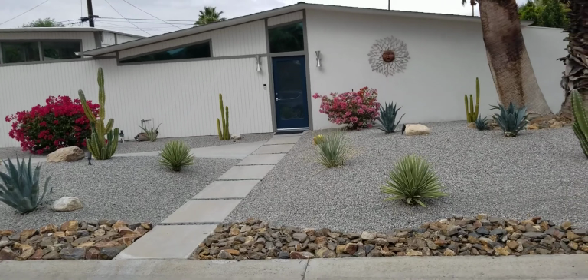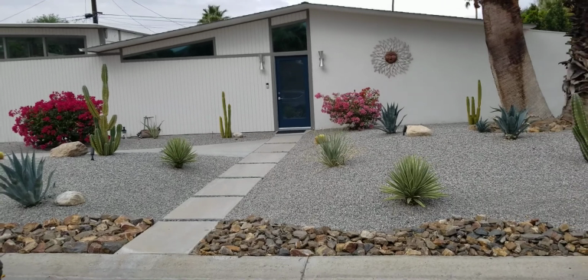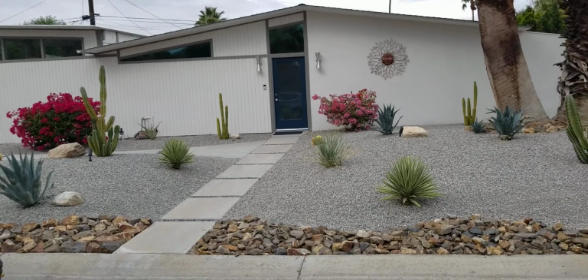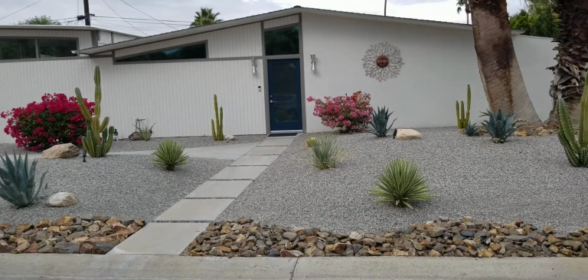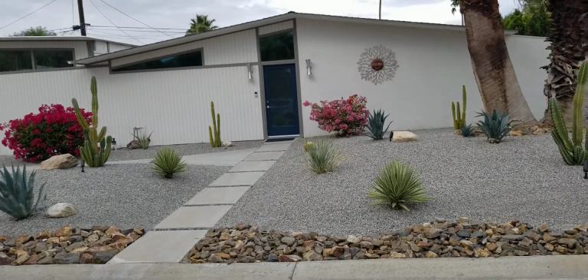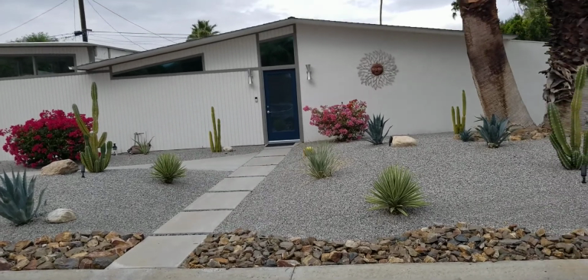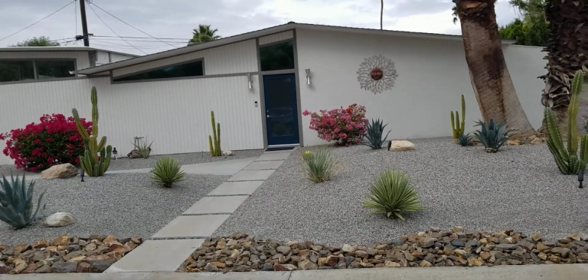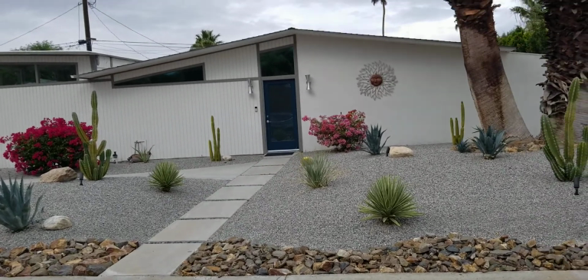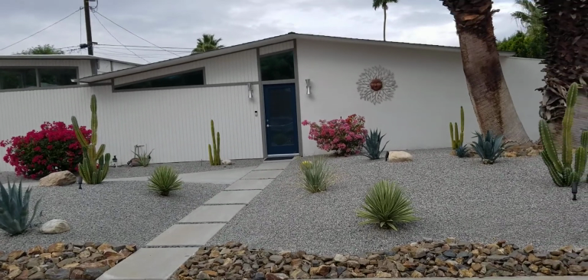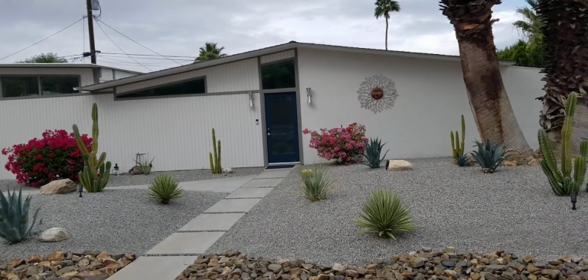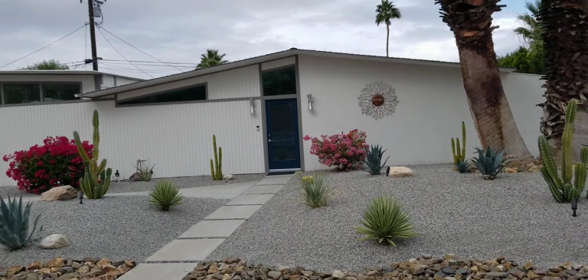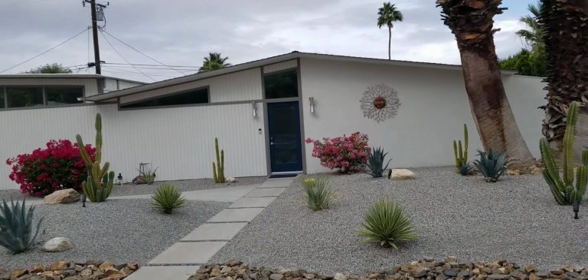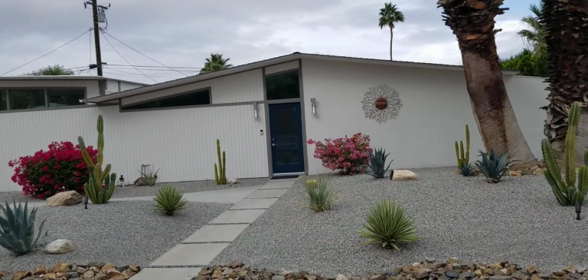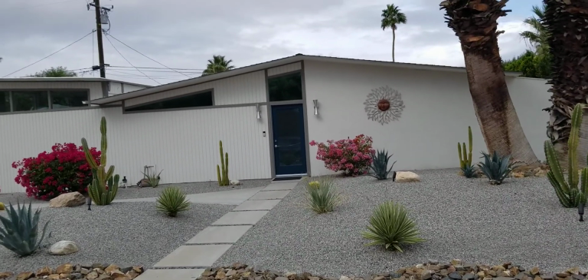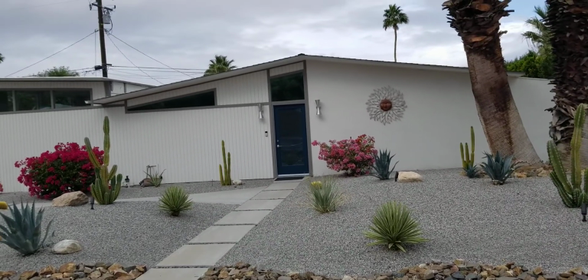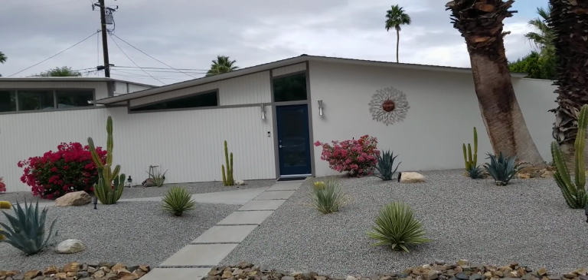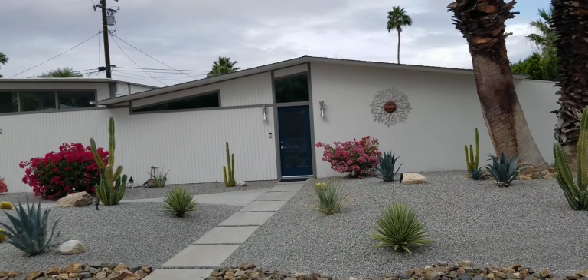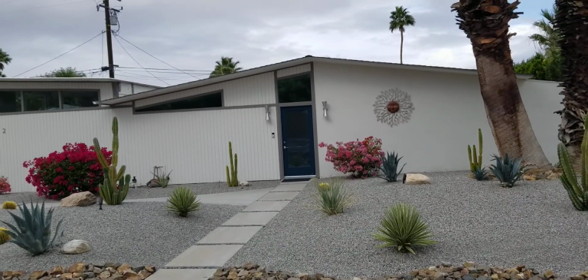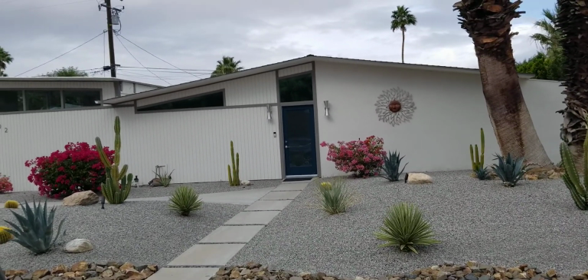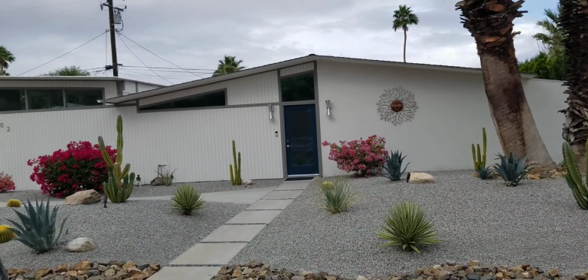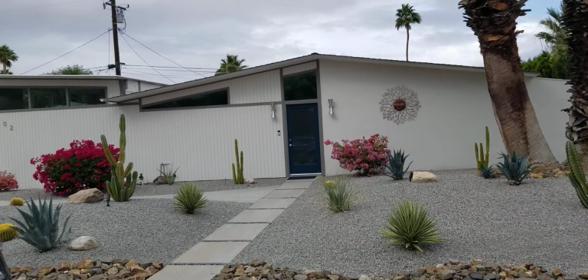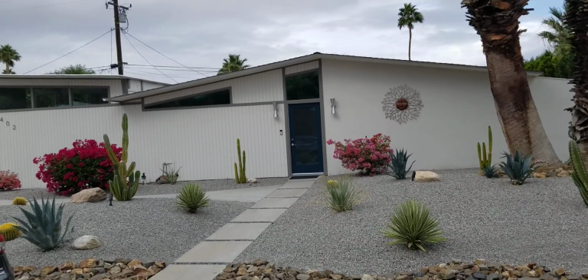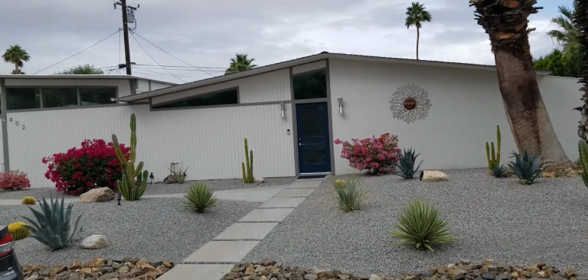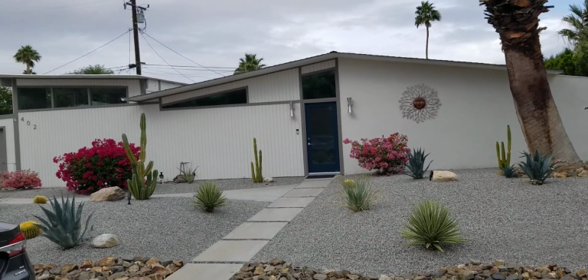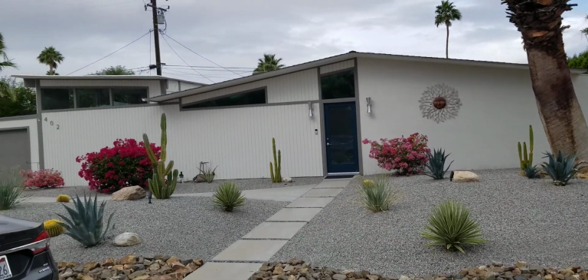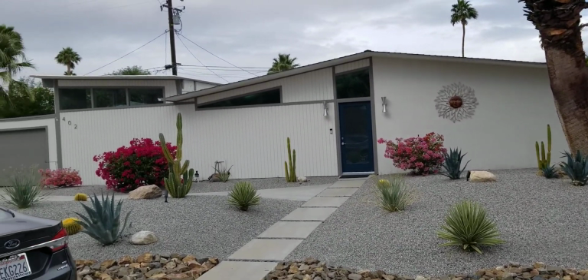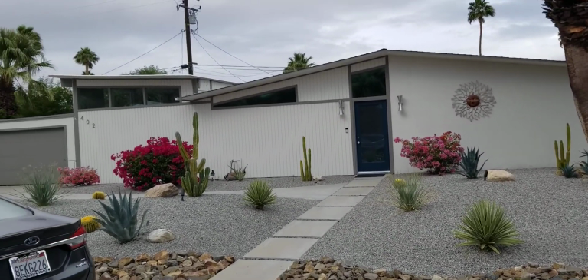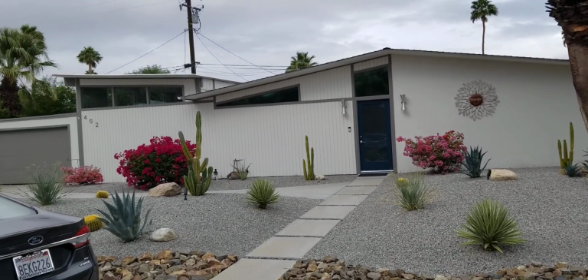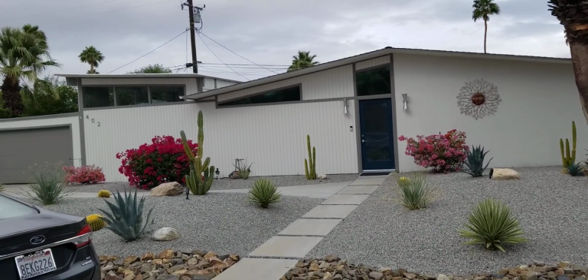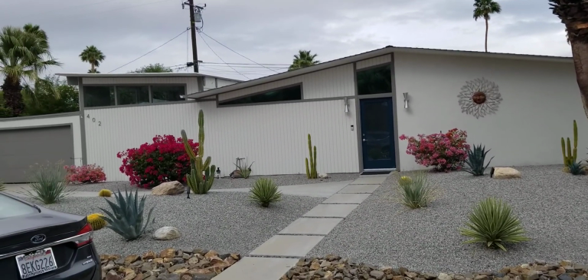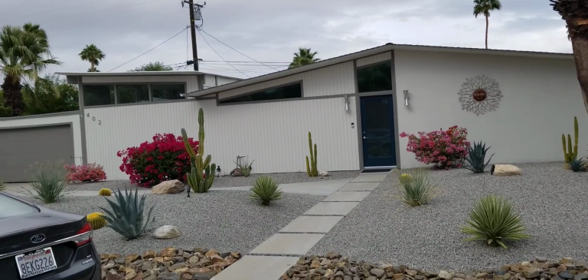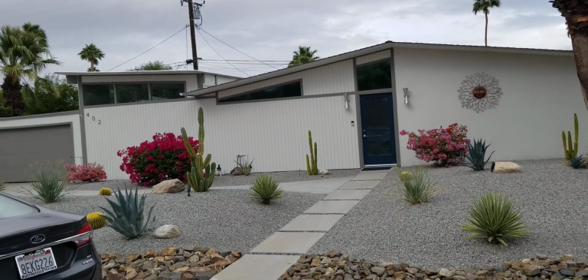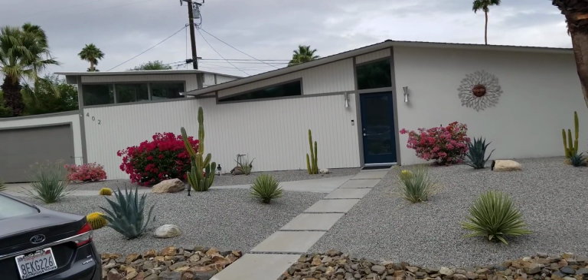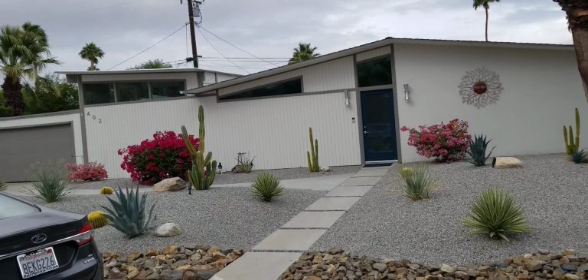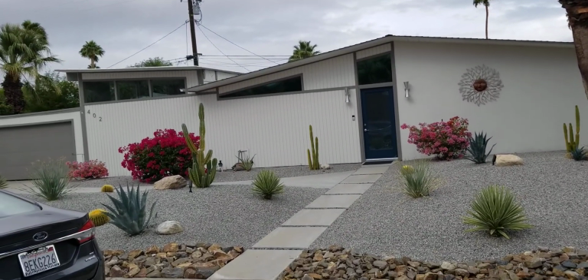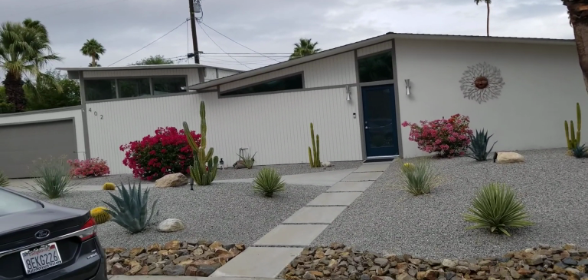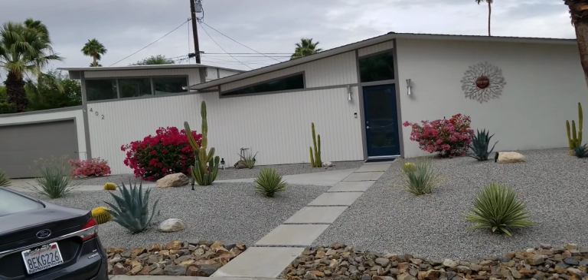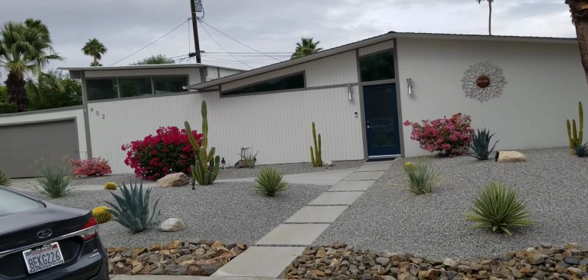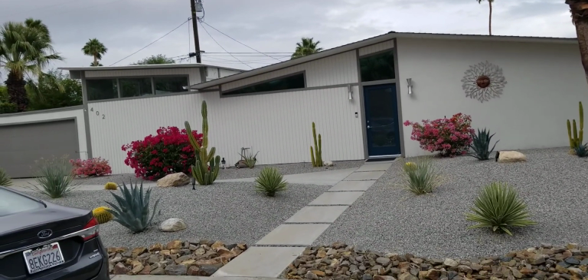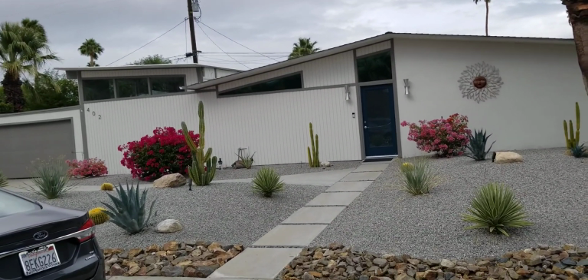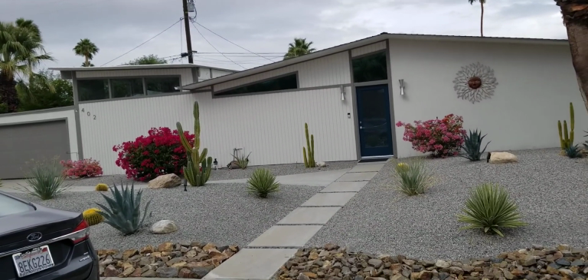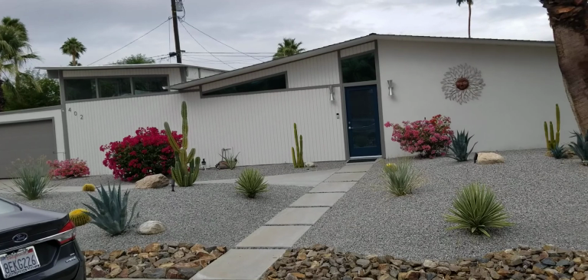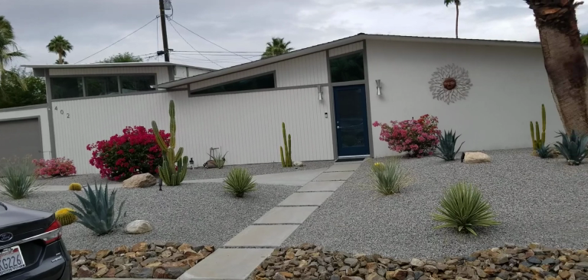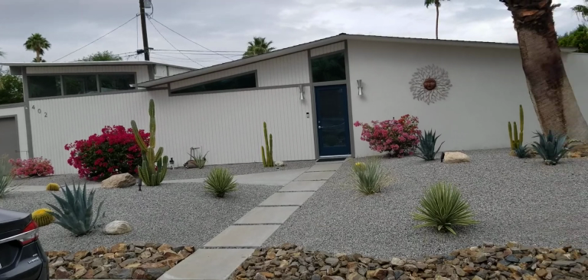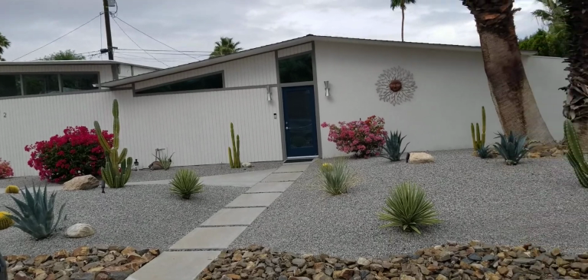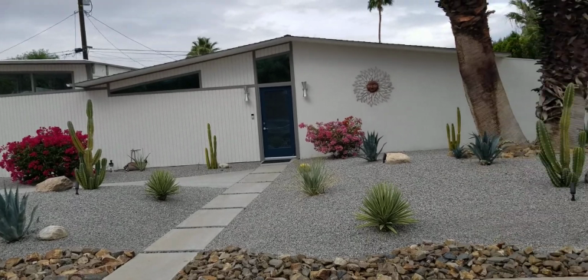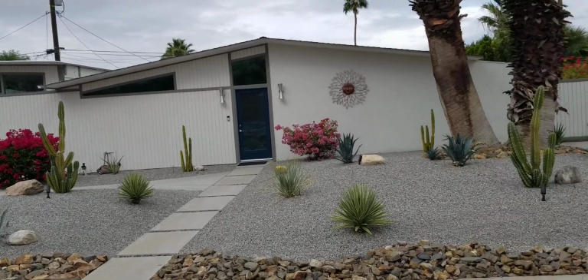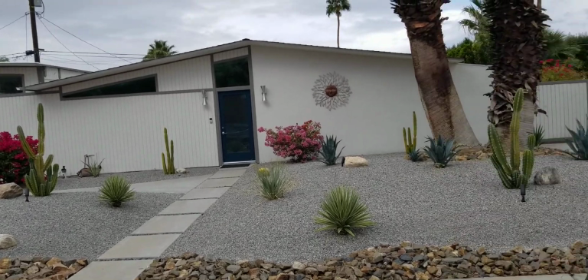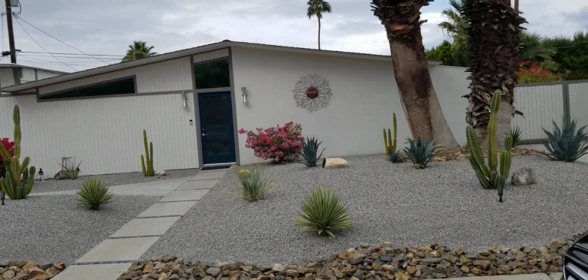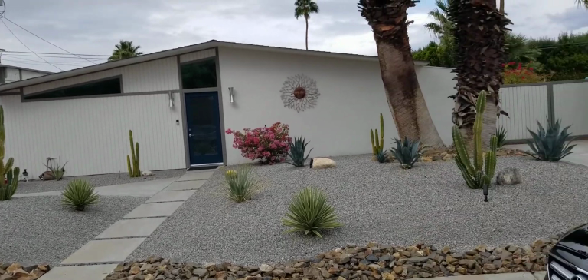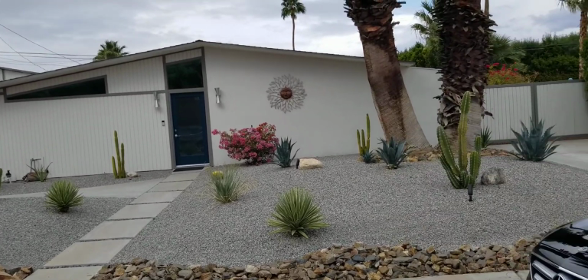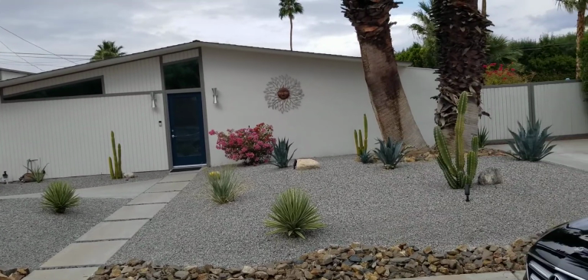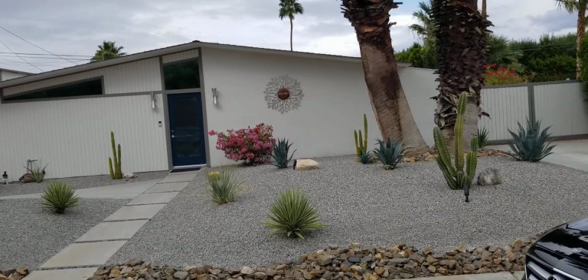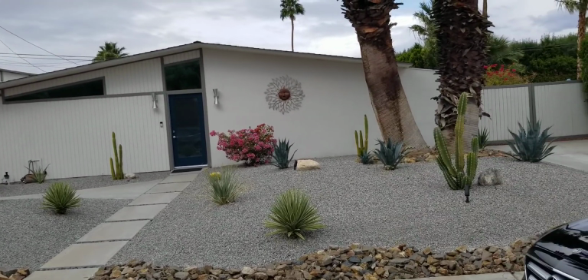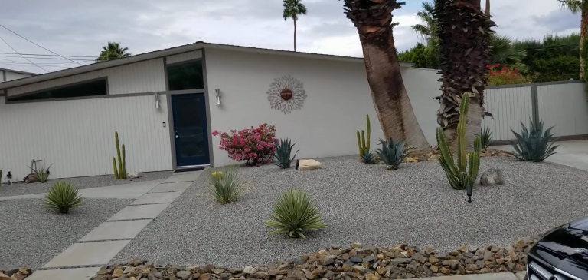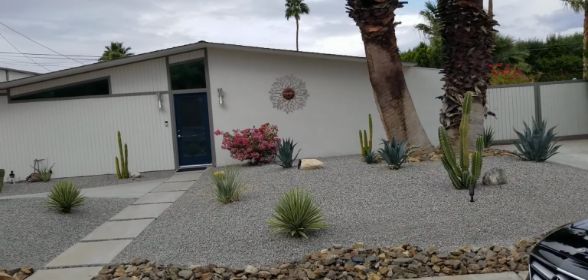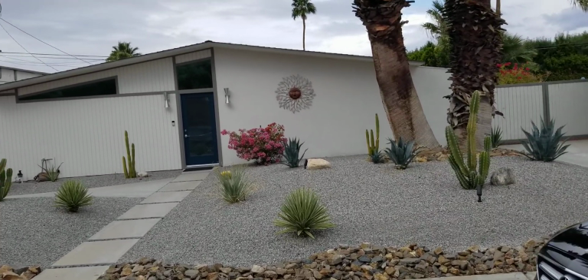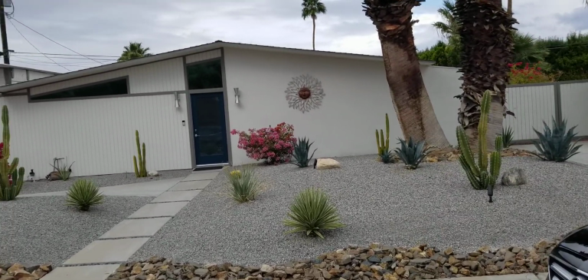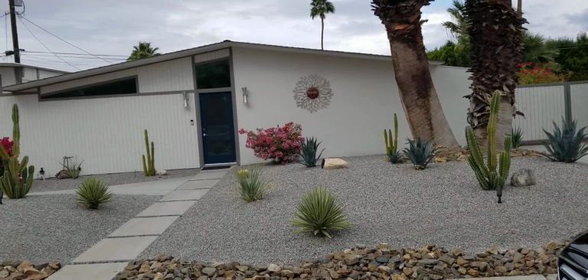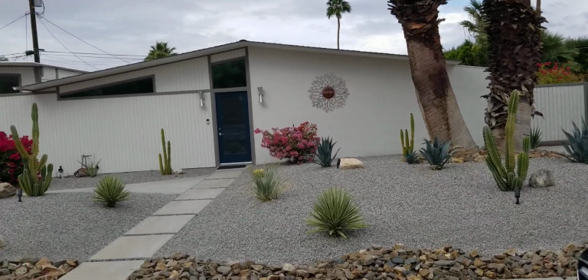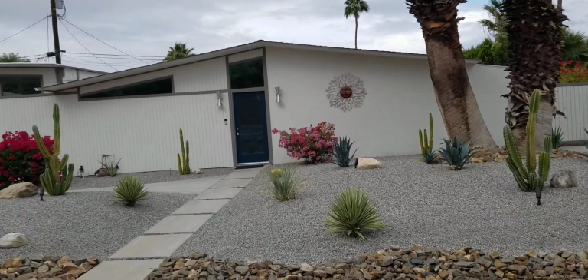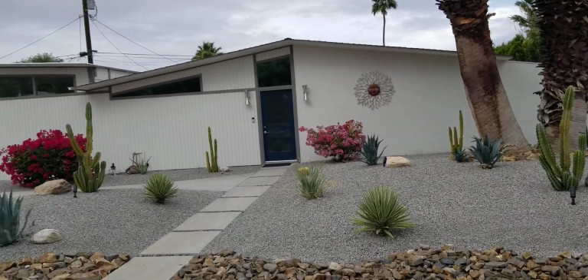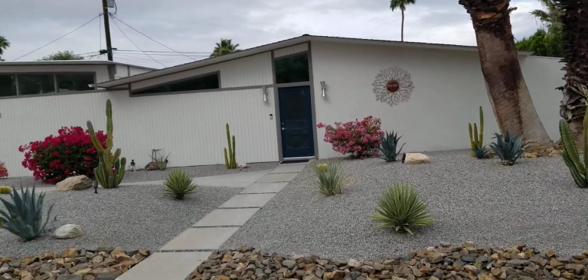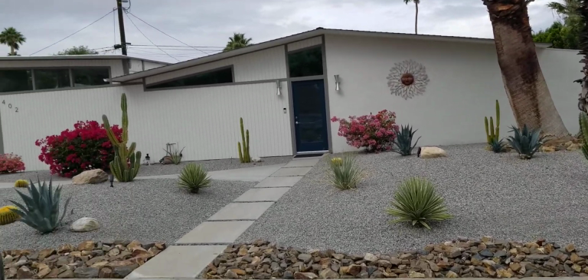Hello there. This is Eric Meeks. I'm shooting a home on Desert Willow Circle in Palm Springs.